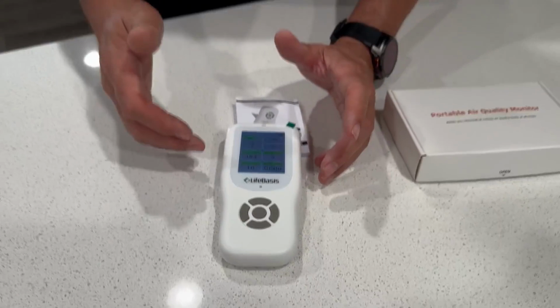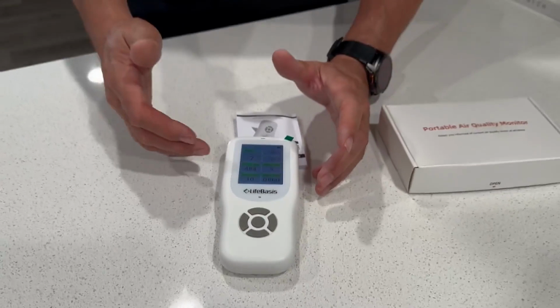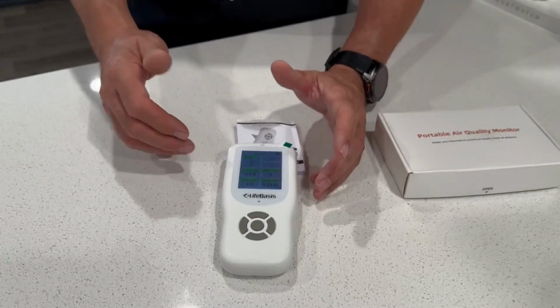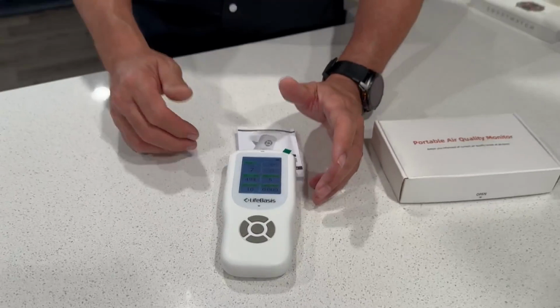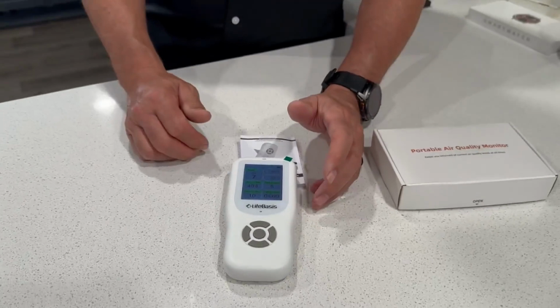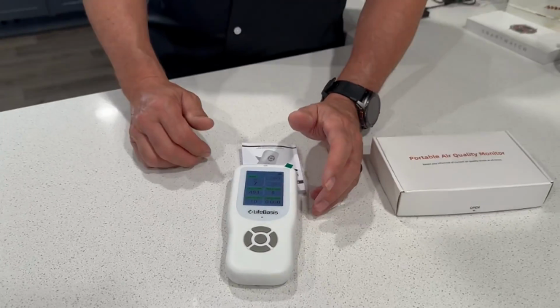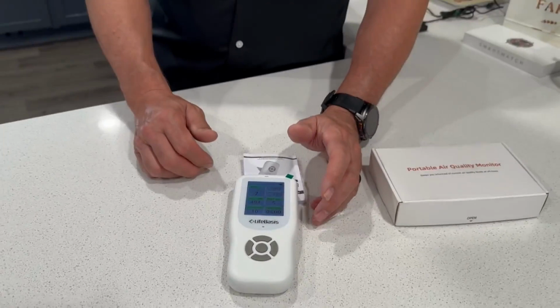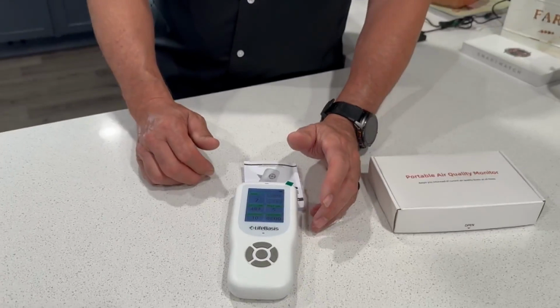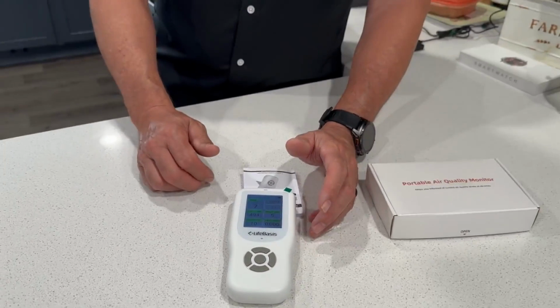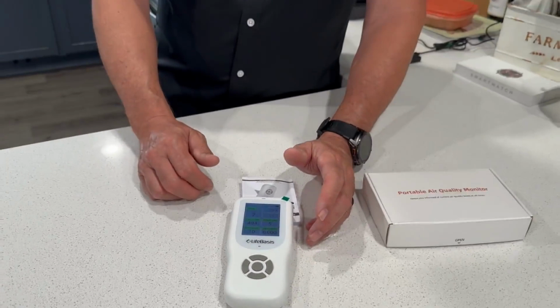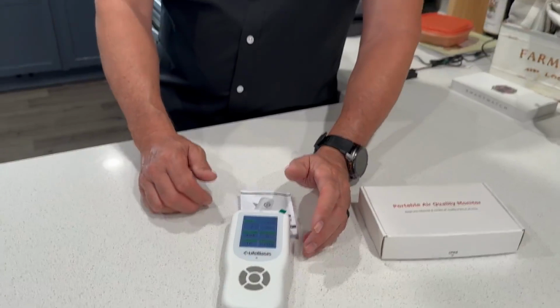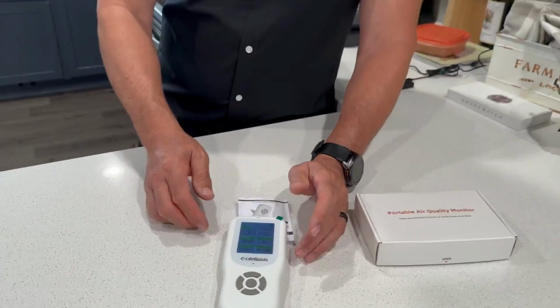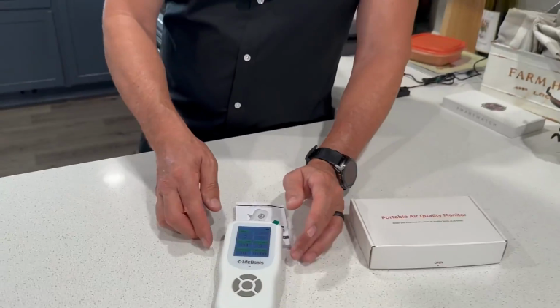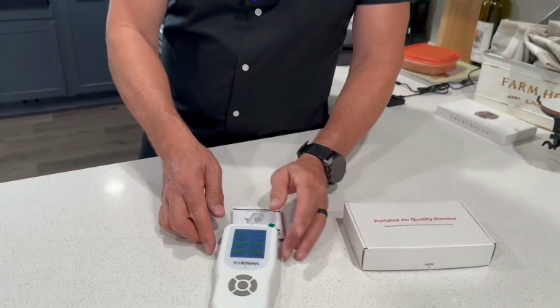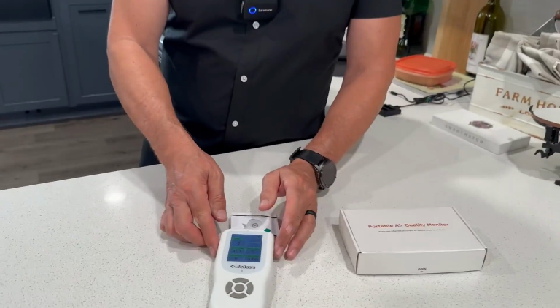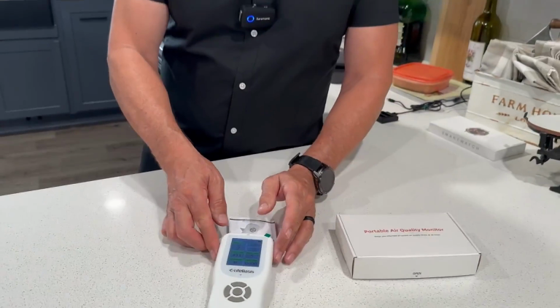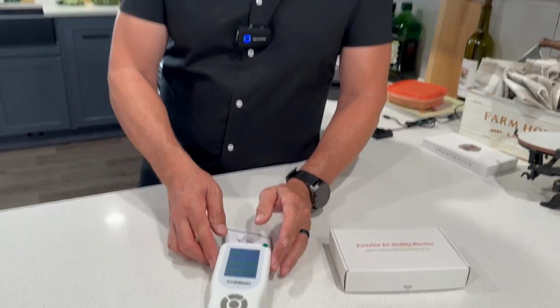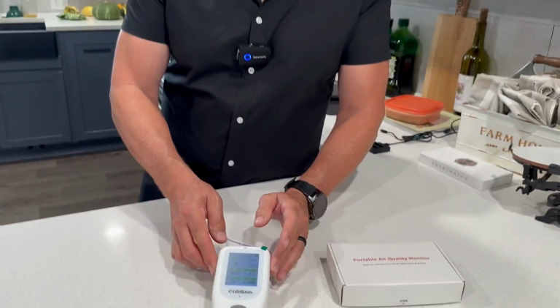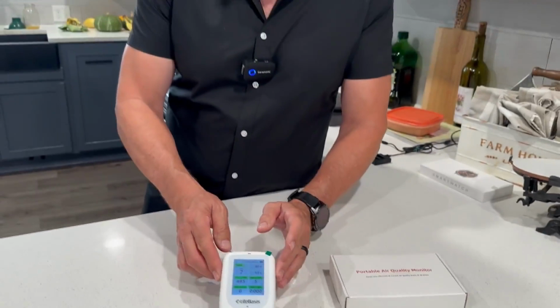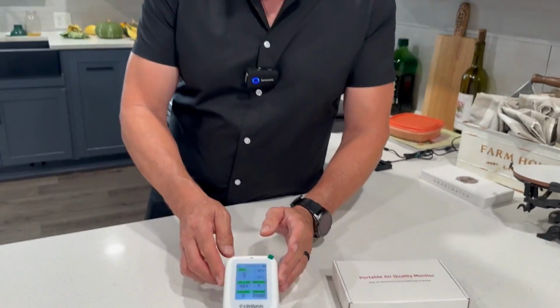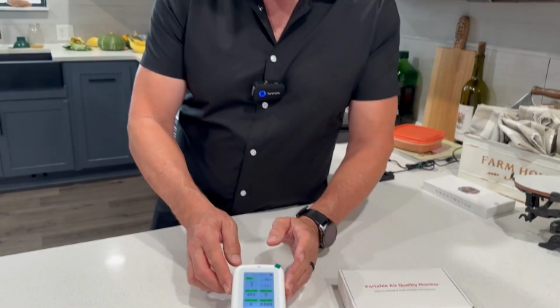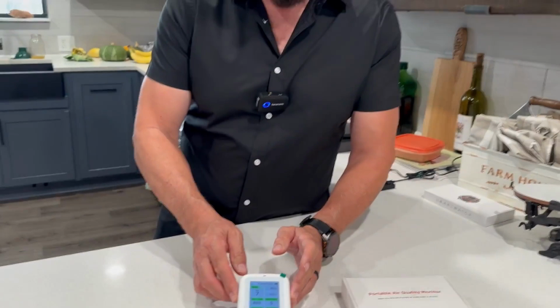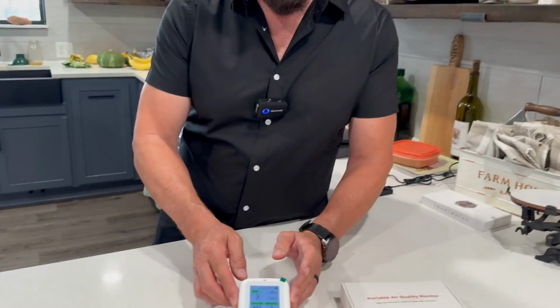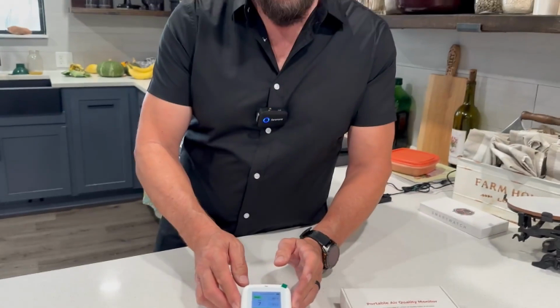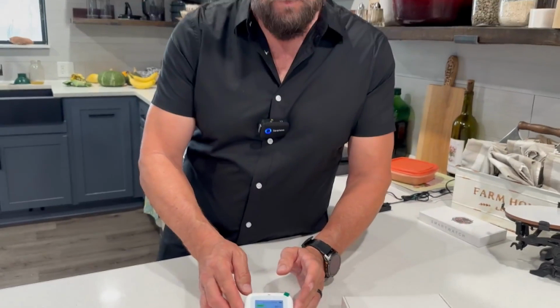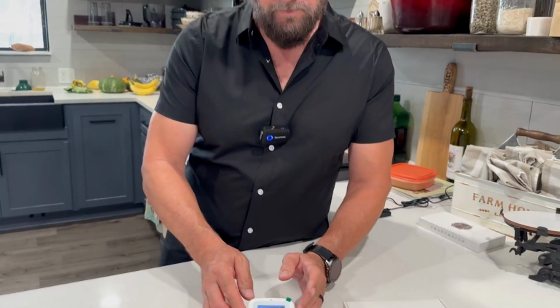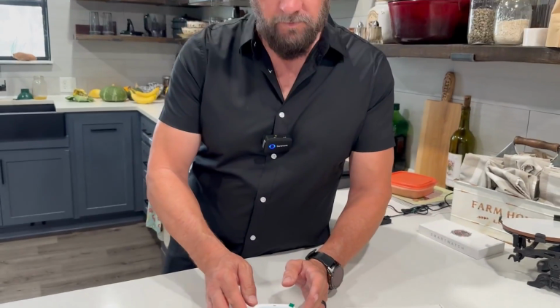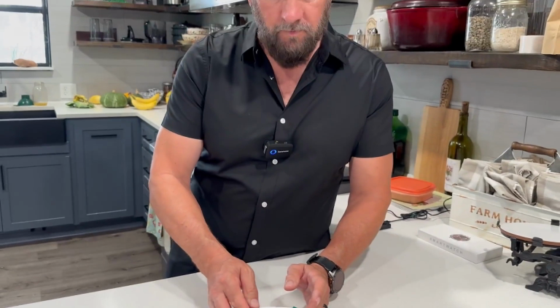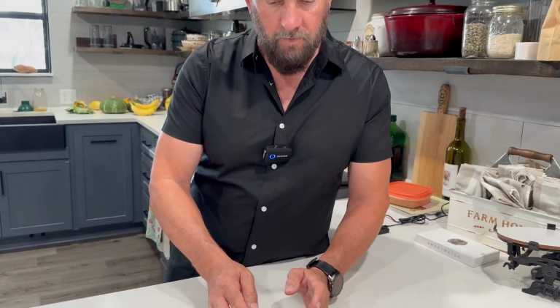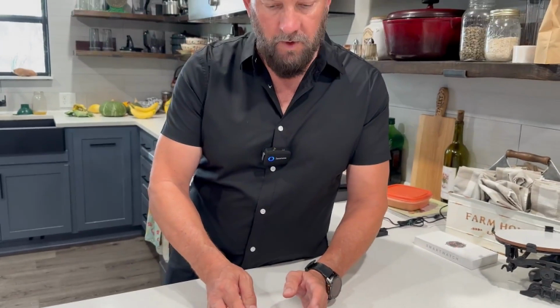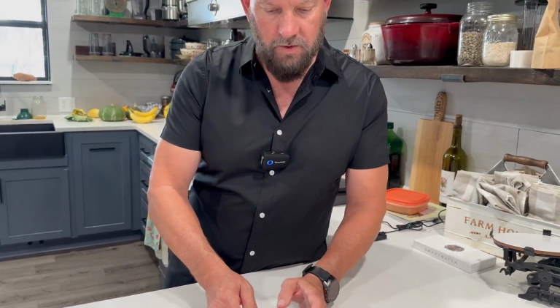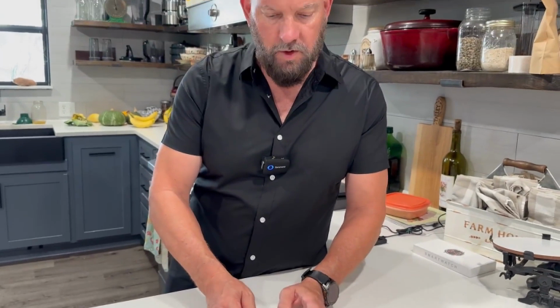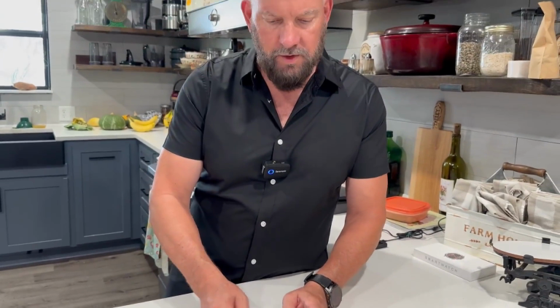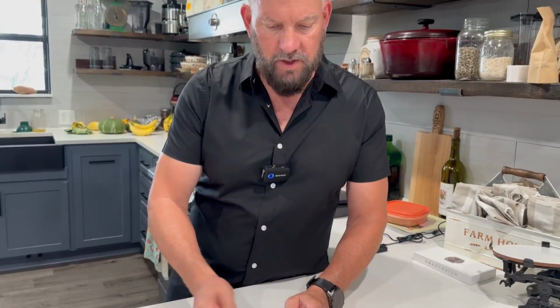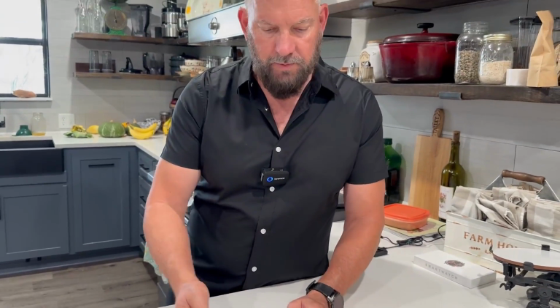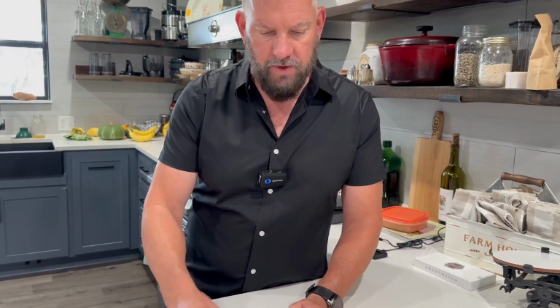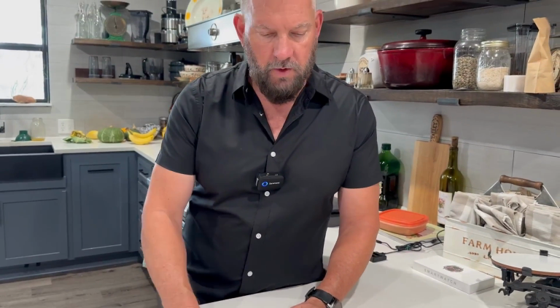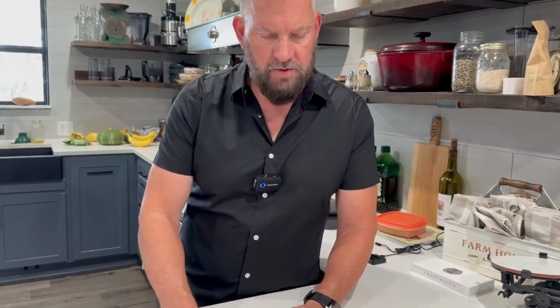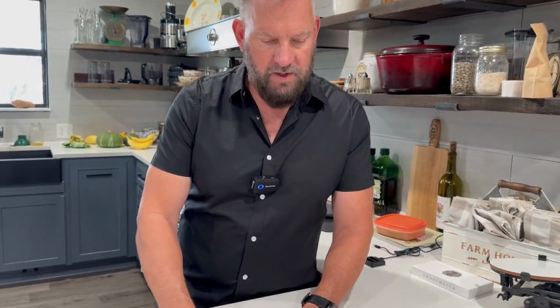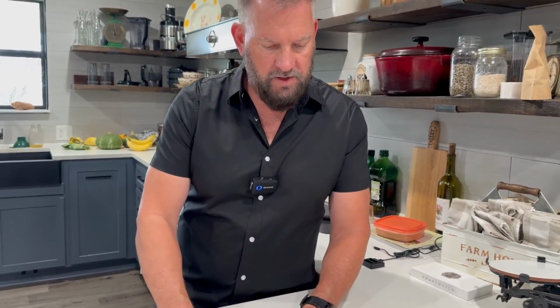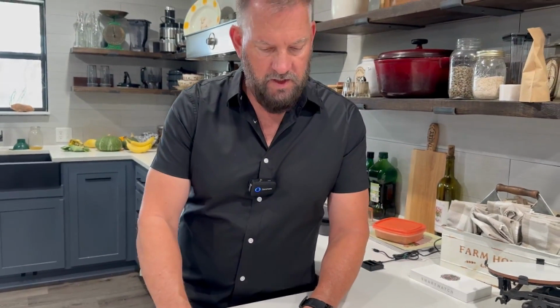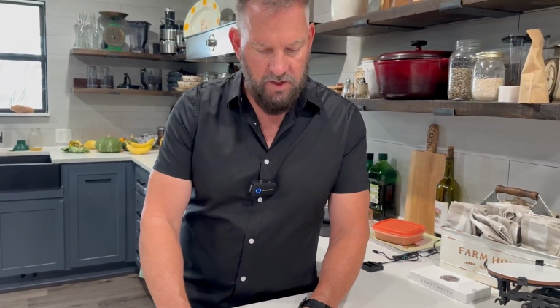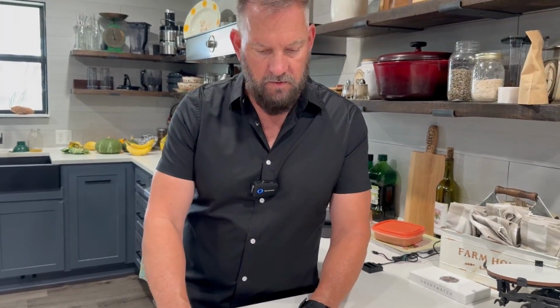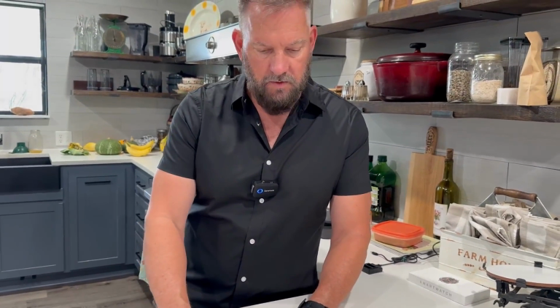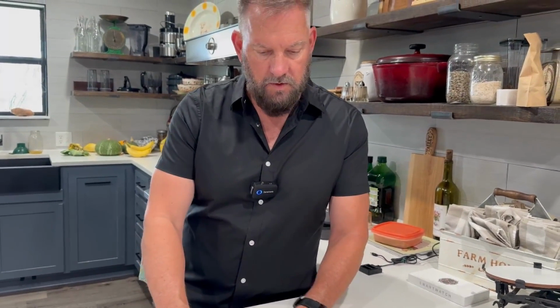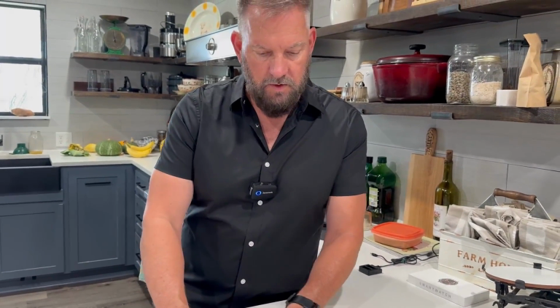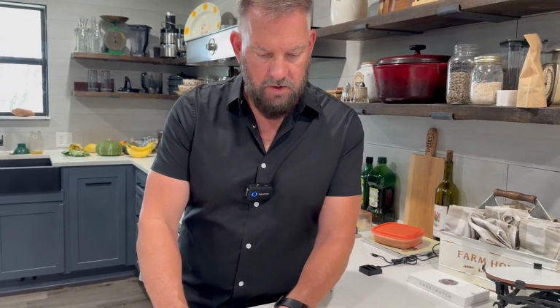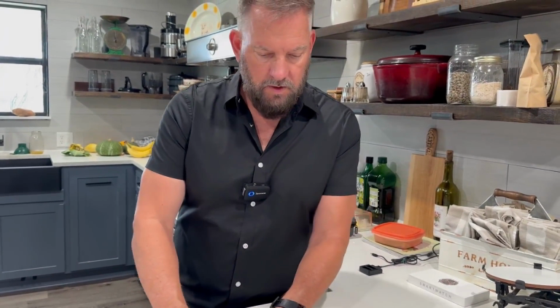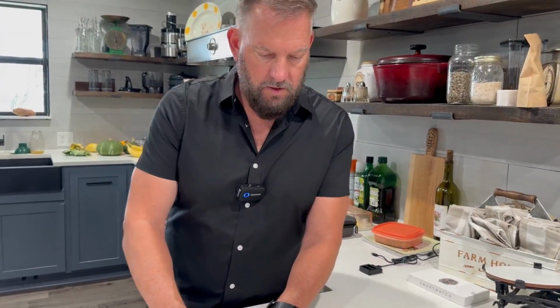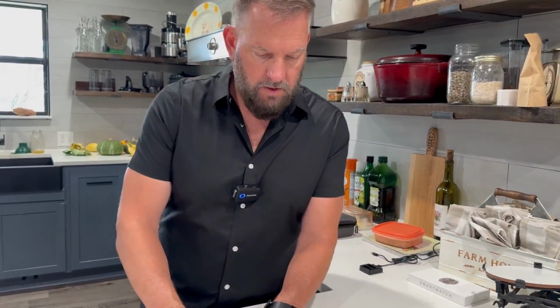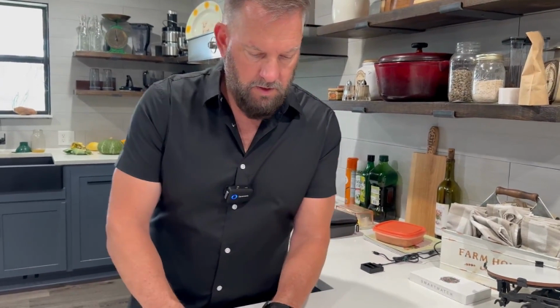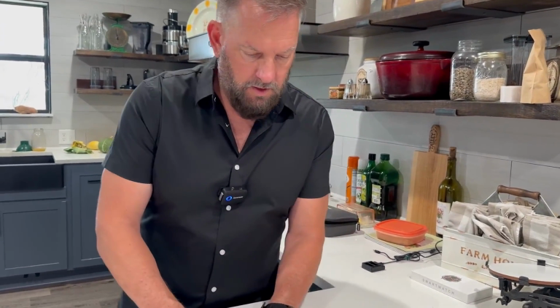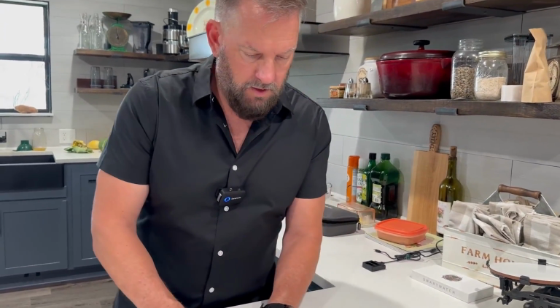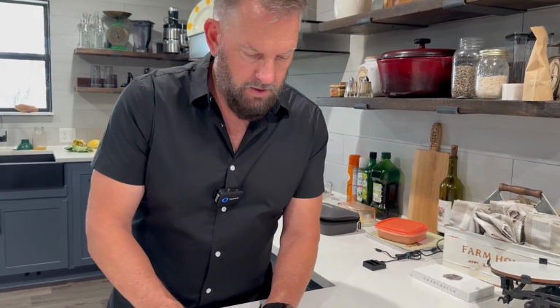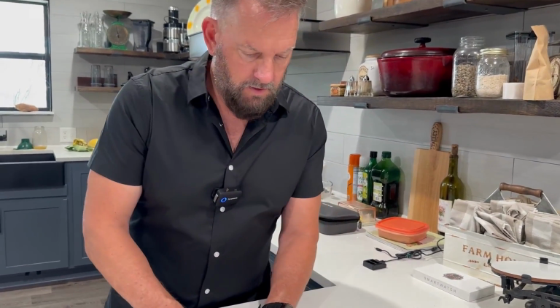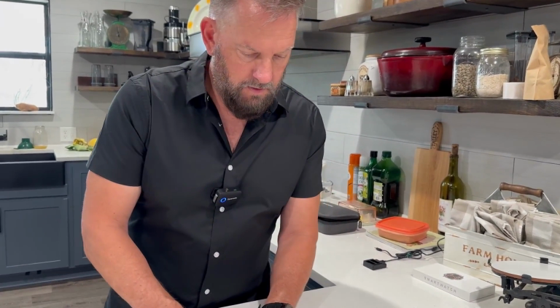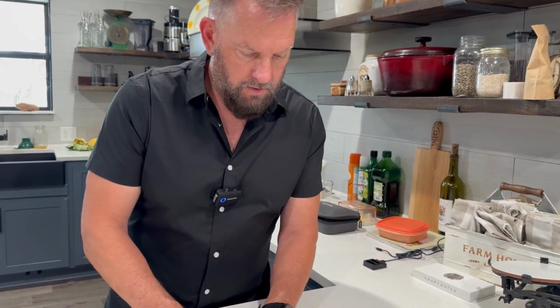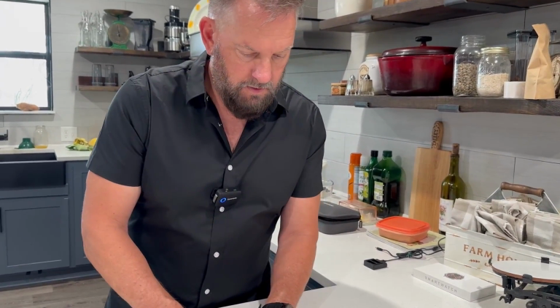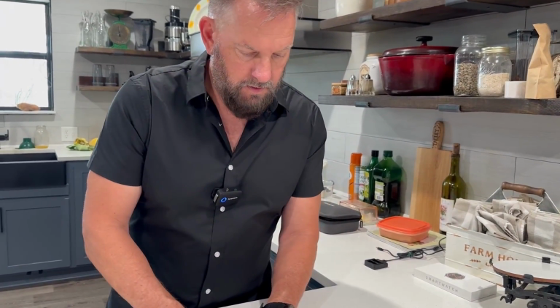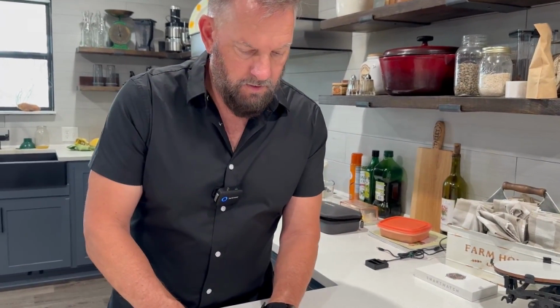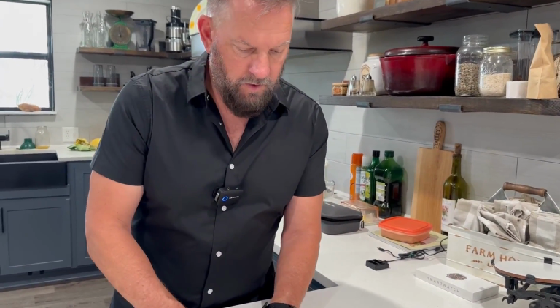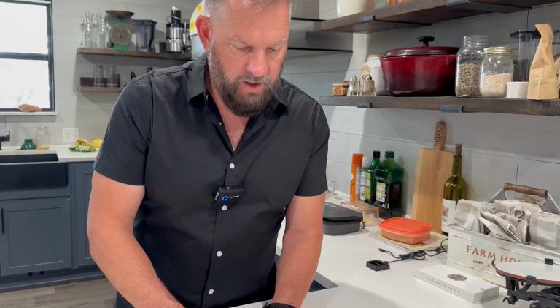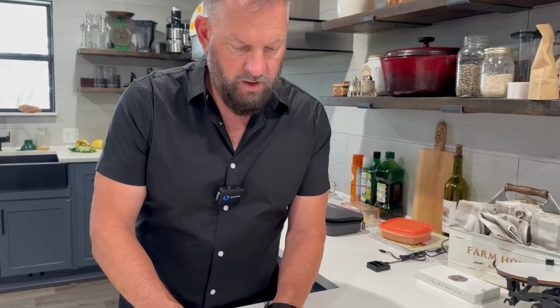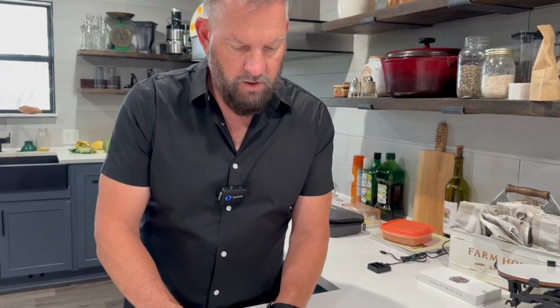This is going to detect it. So it's a real good meter — charged up with a USB-C and you're ready to go.